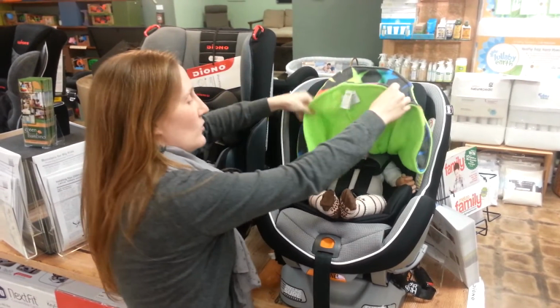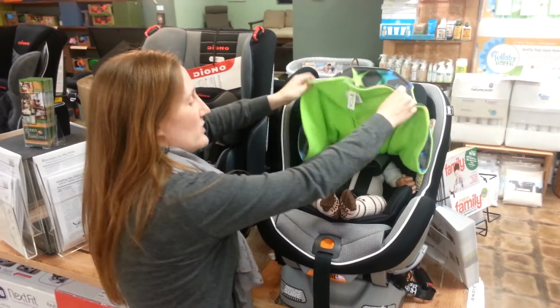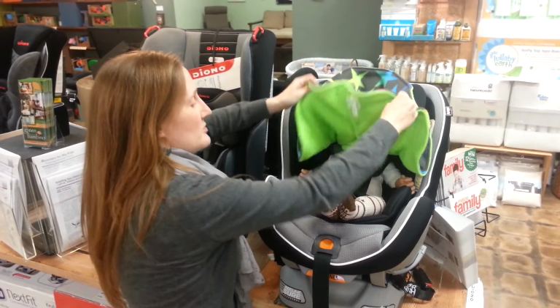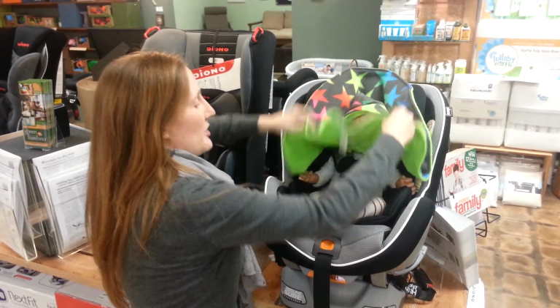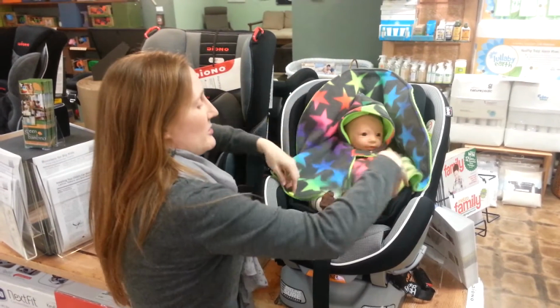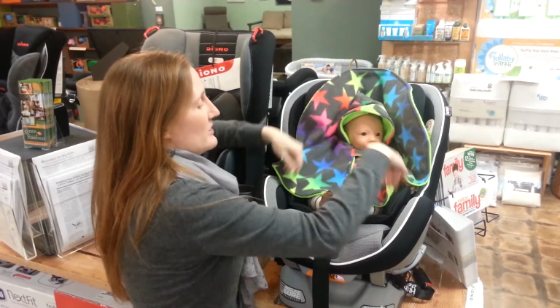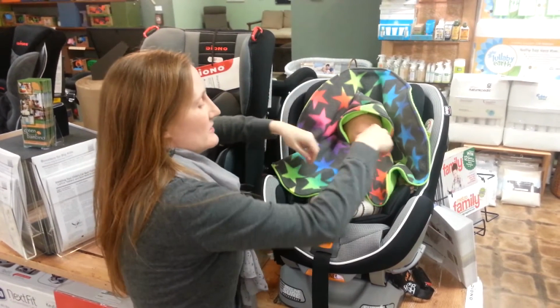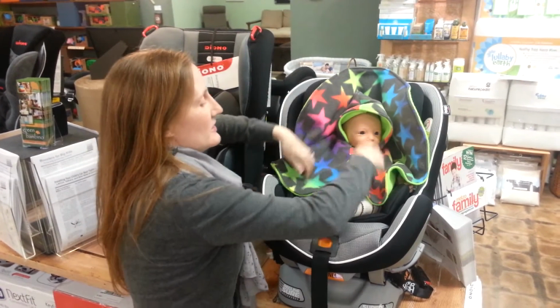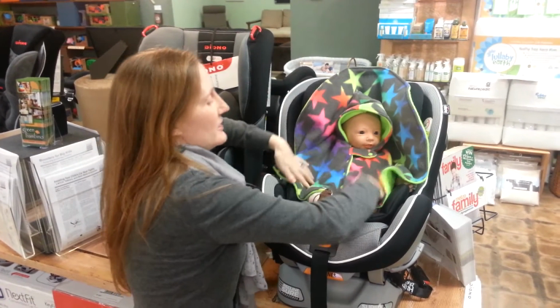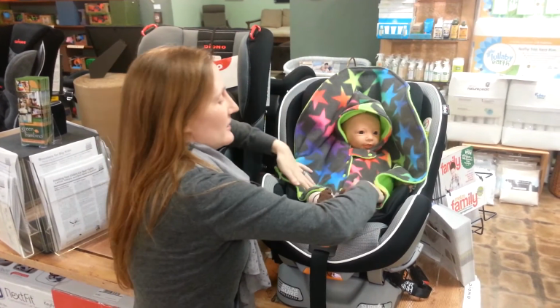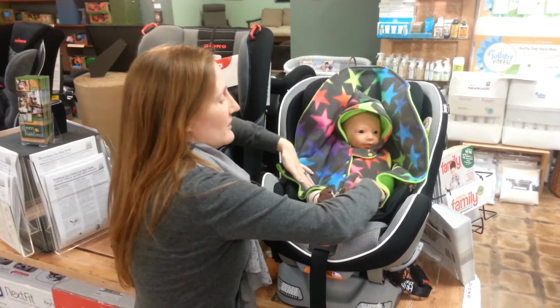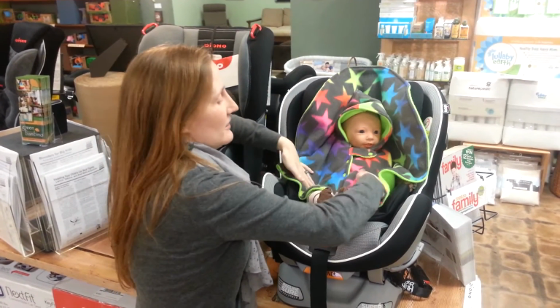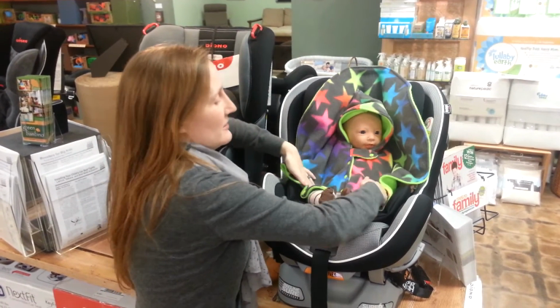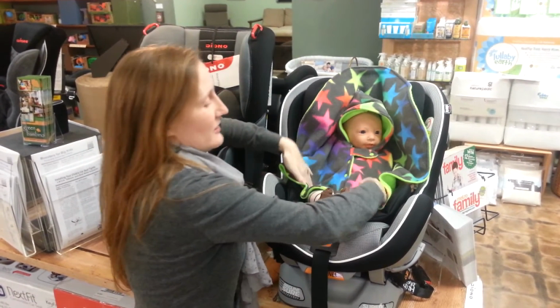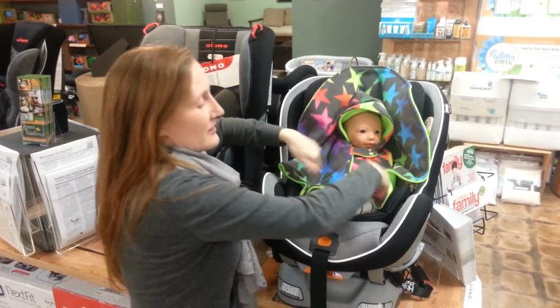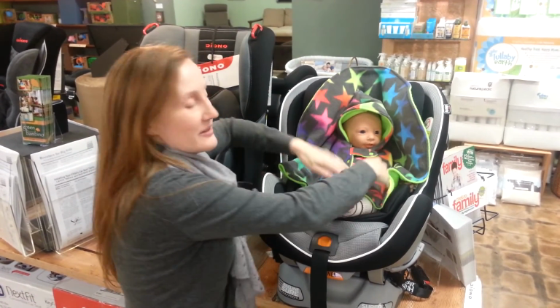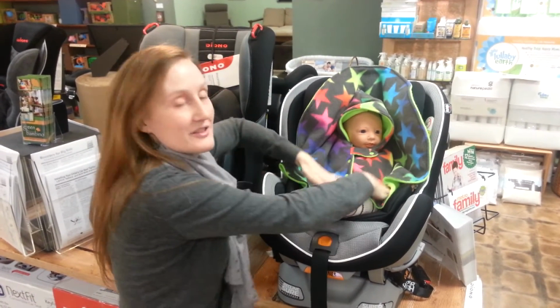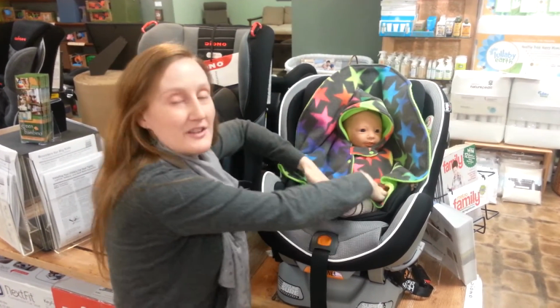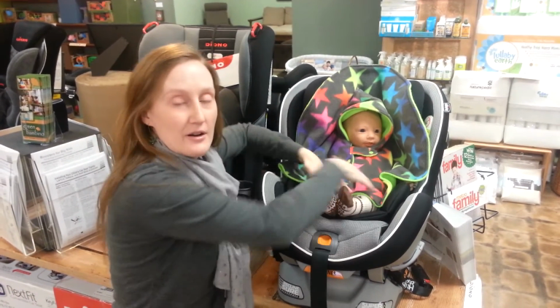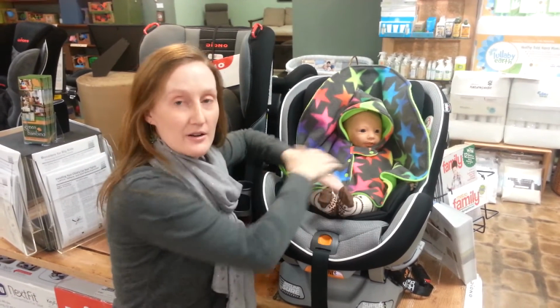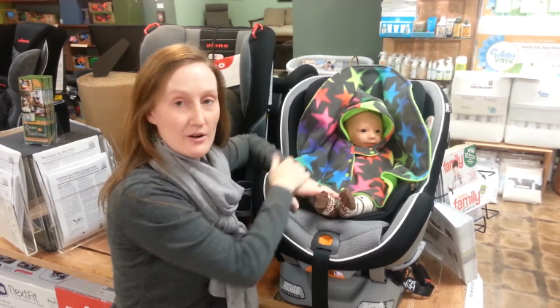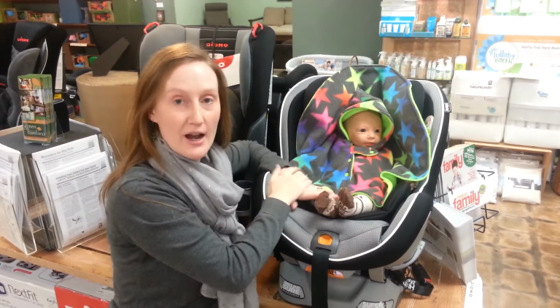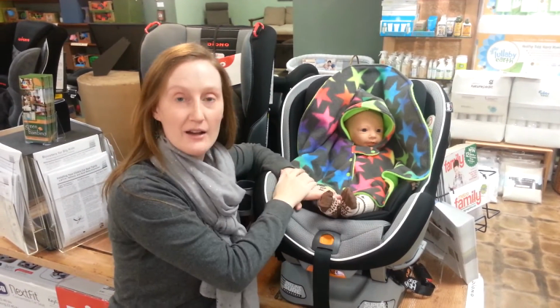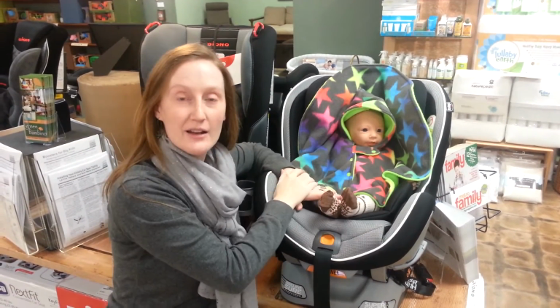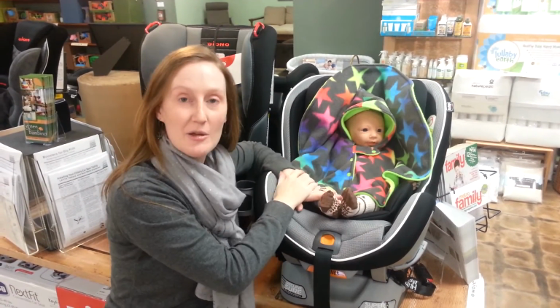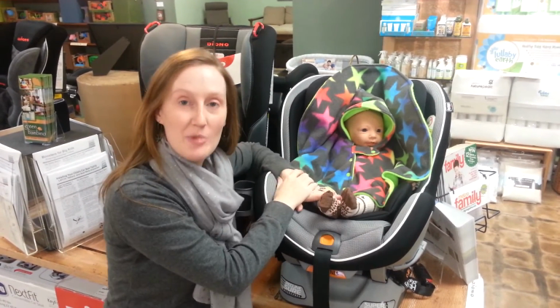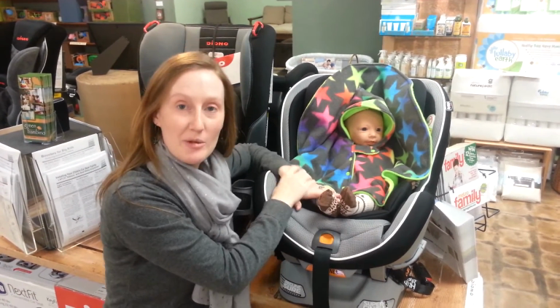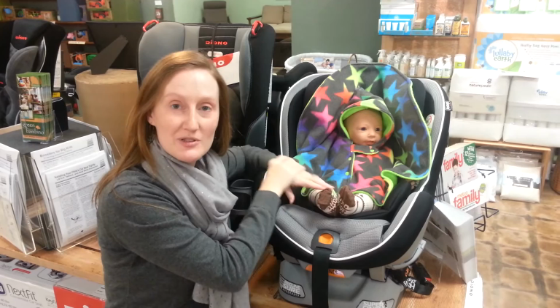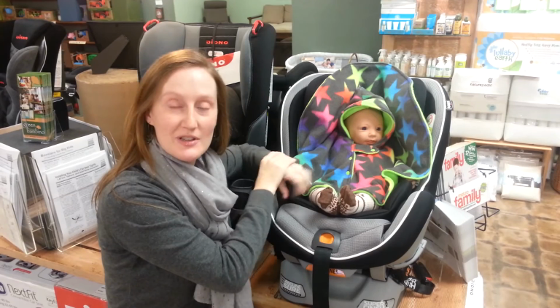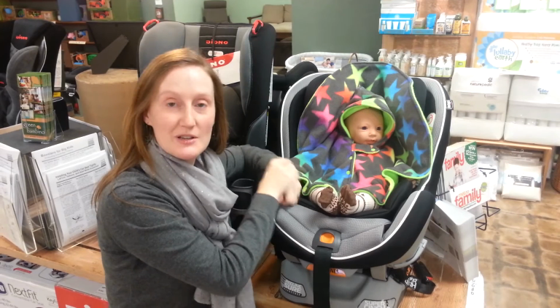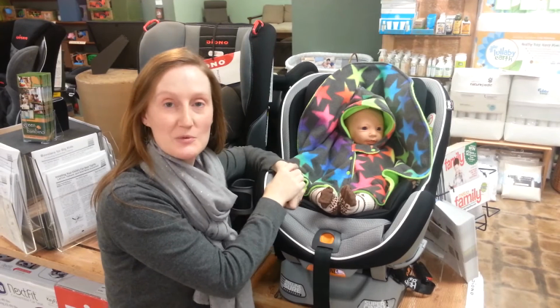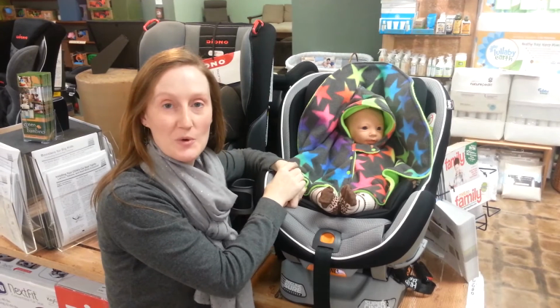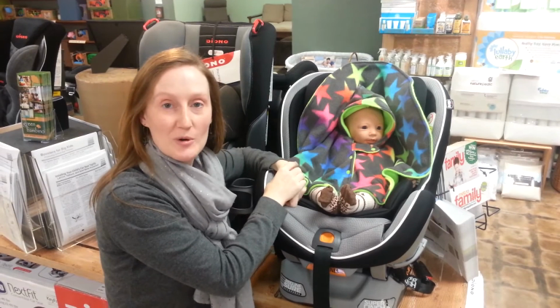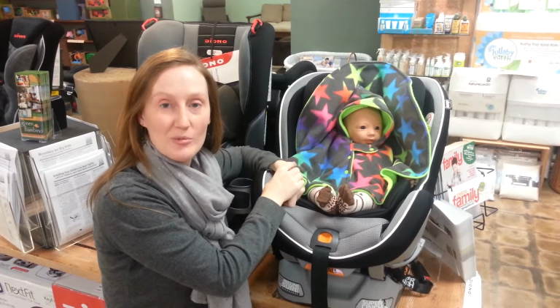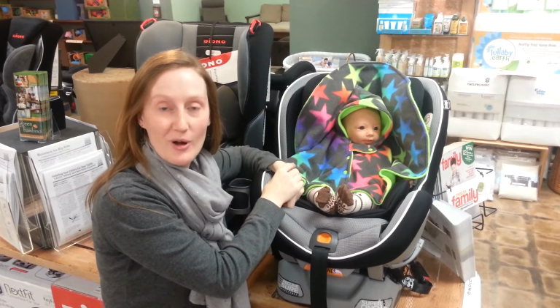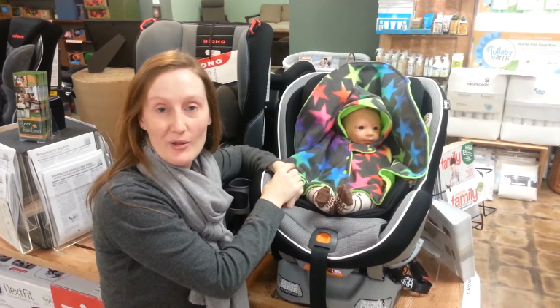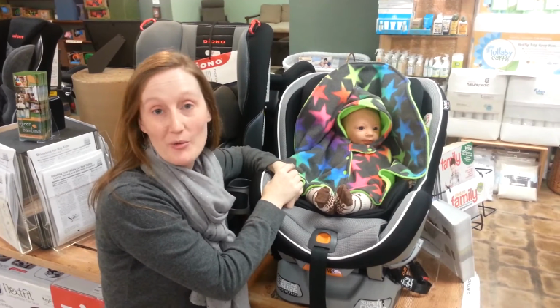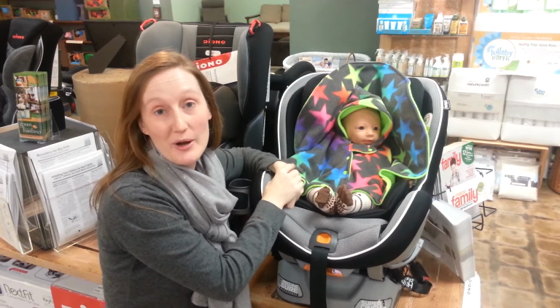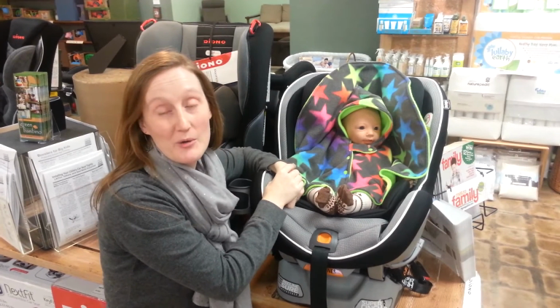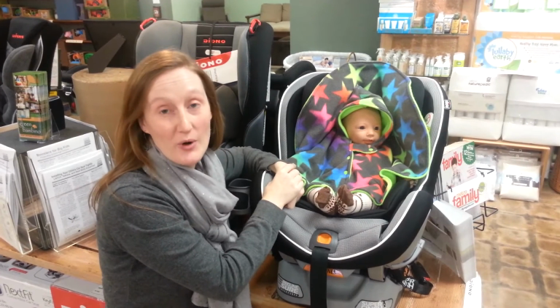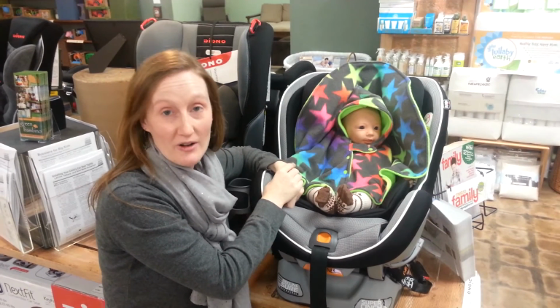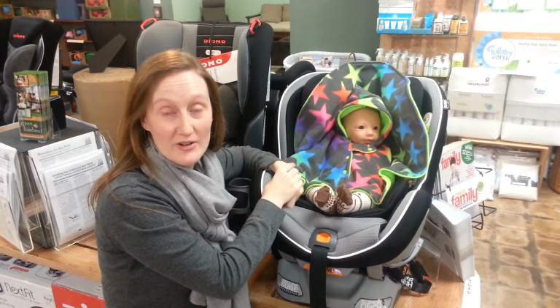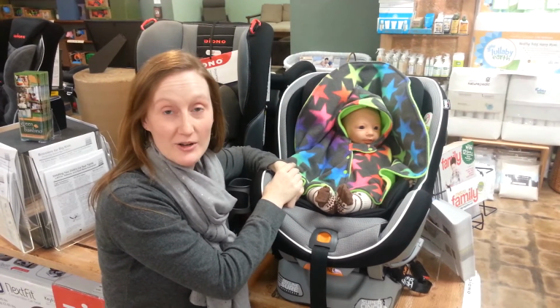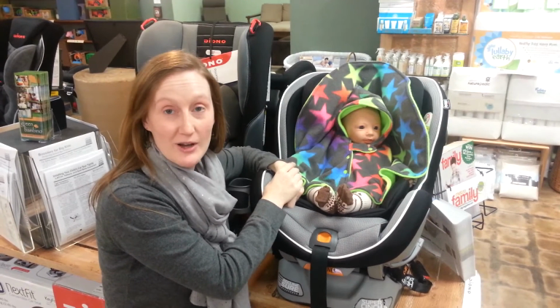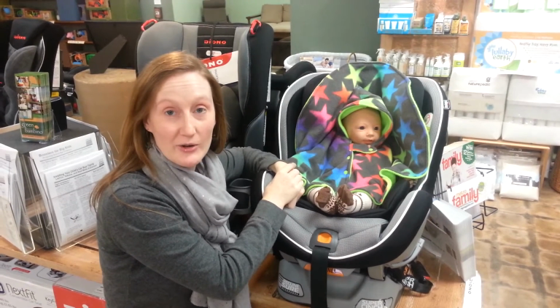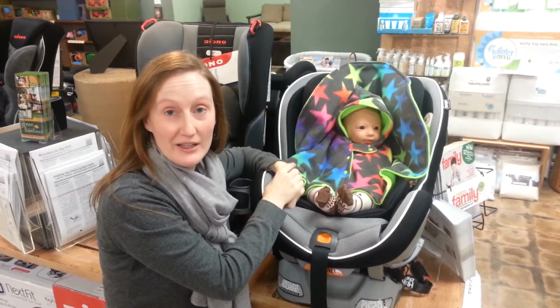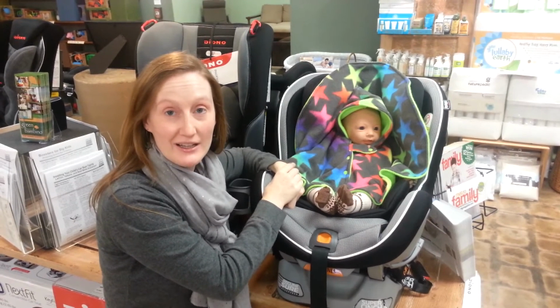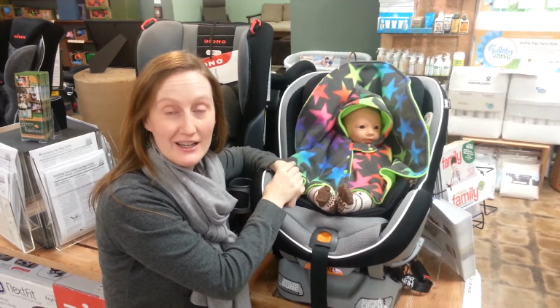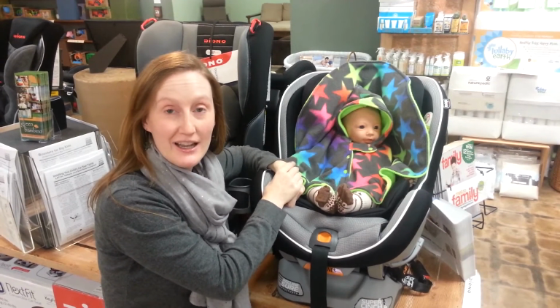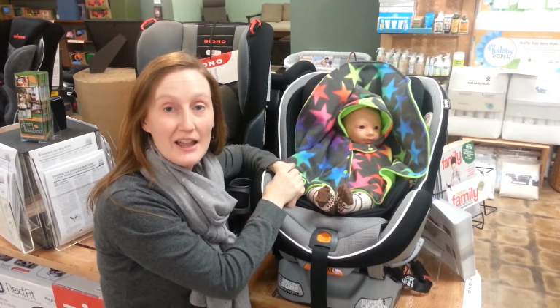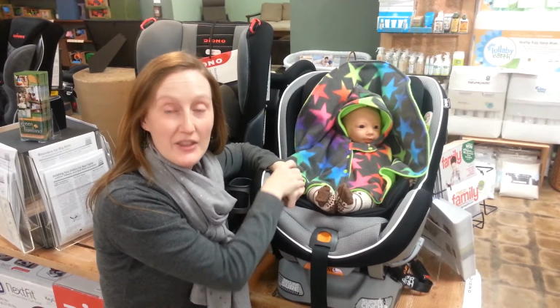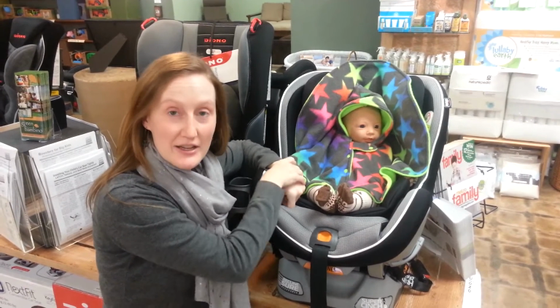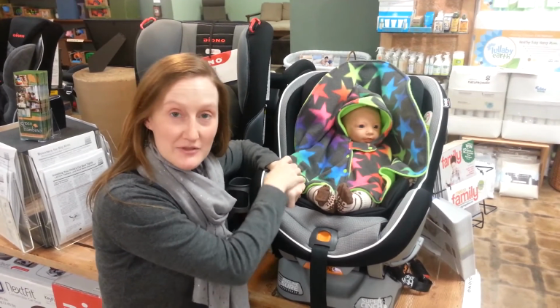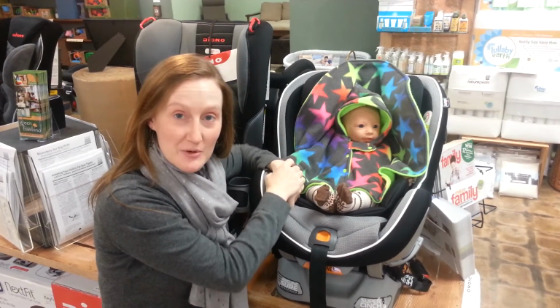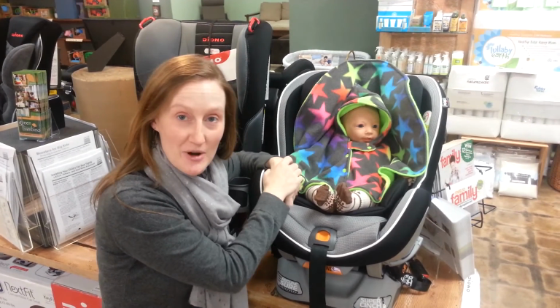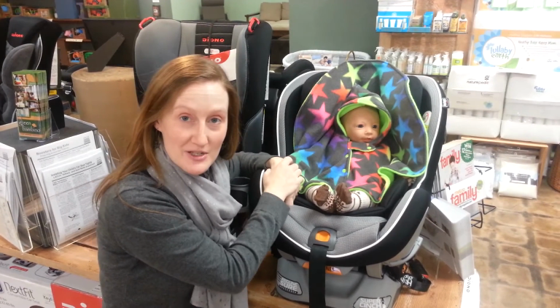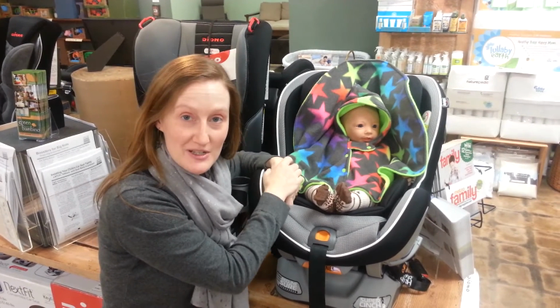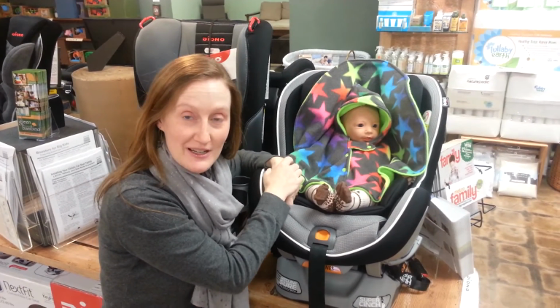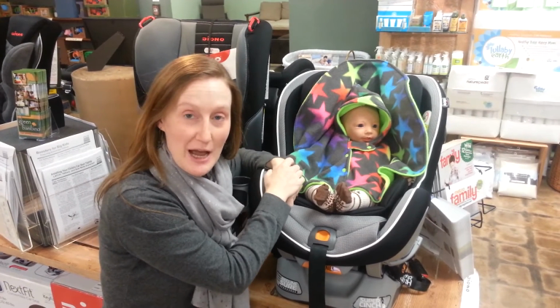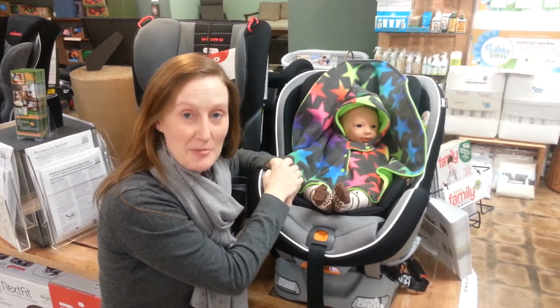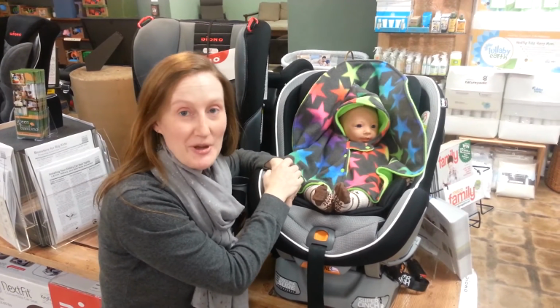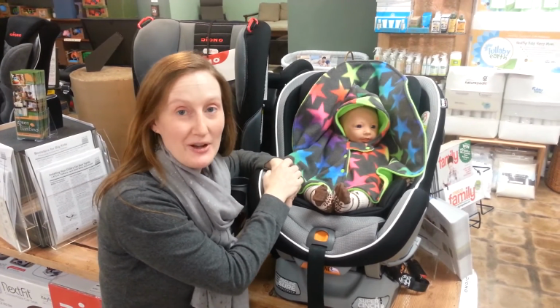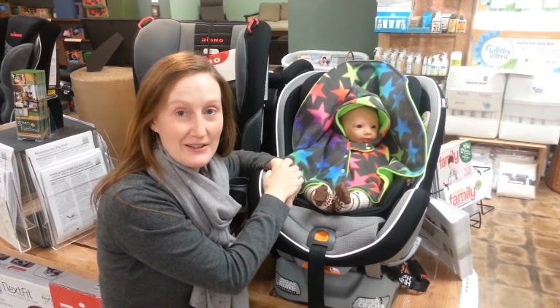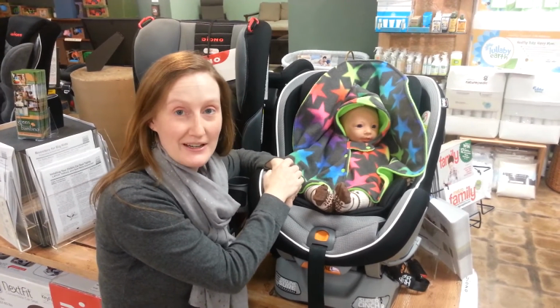Once baby is secure, tuck this down and around and baby stays warm on the way to wherever you're going. Thanks for watching and happy holidays.